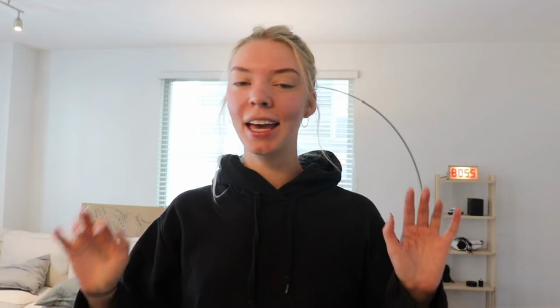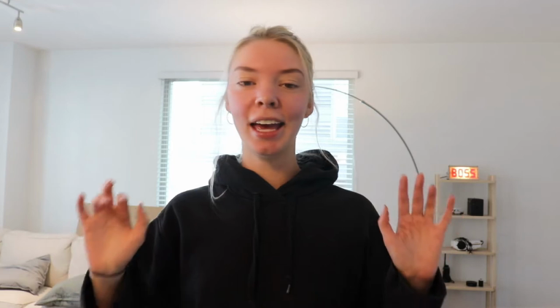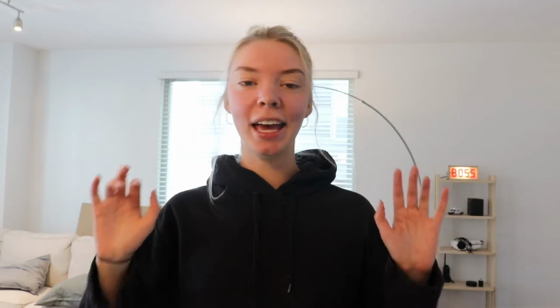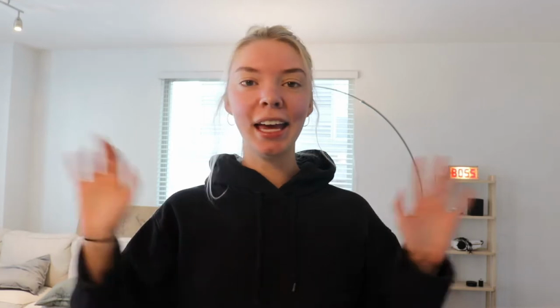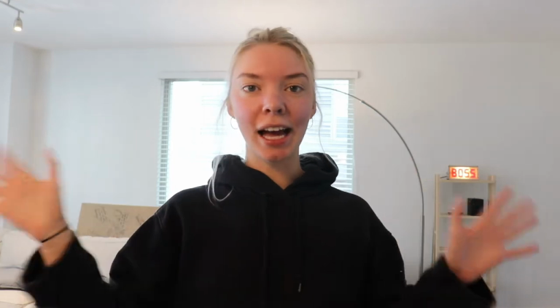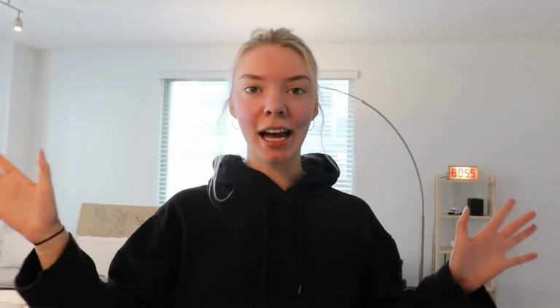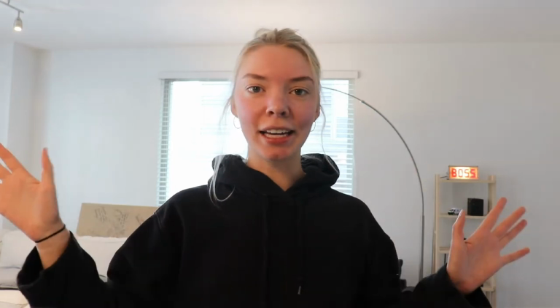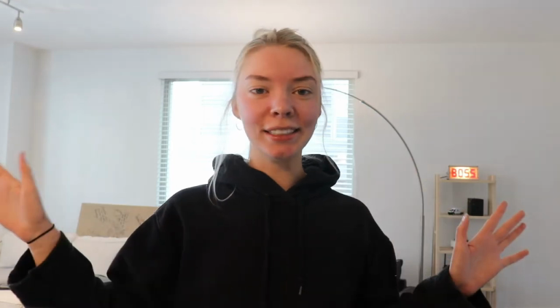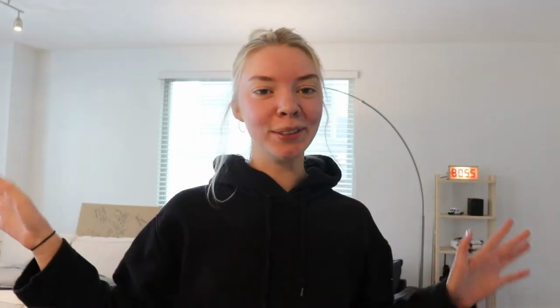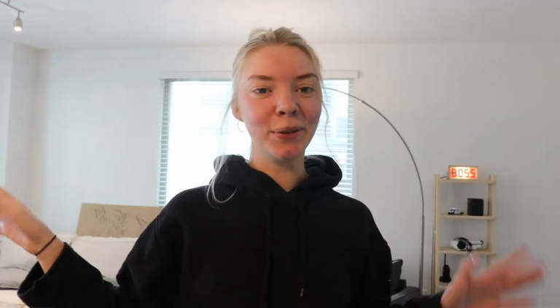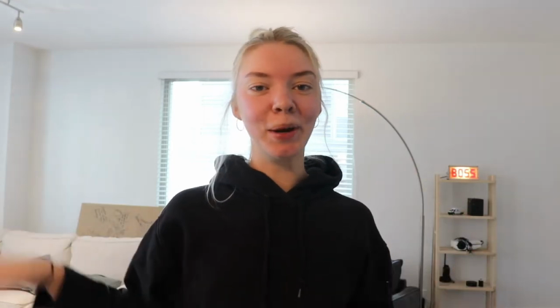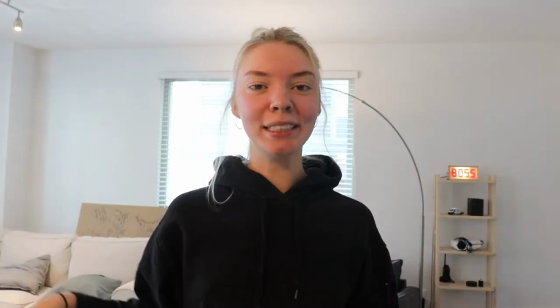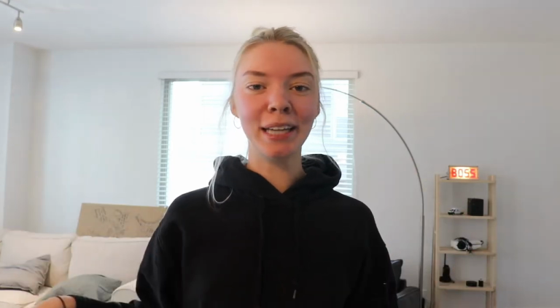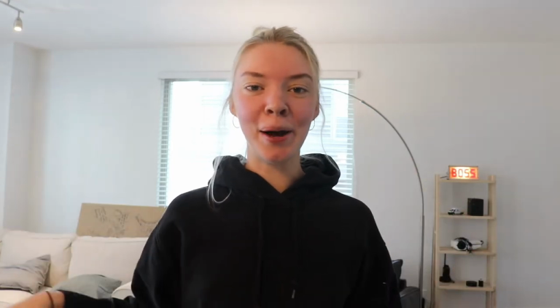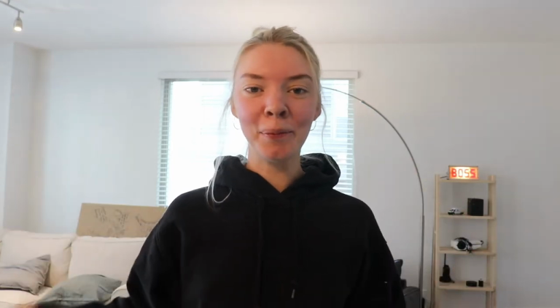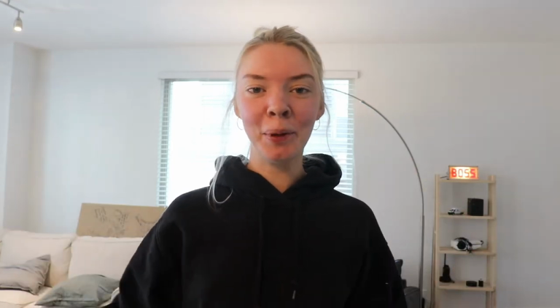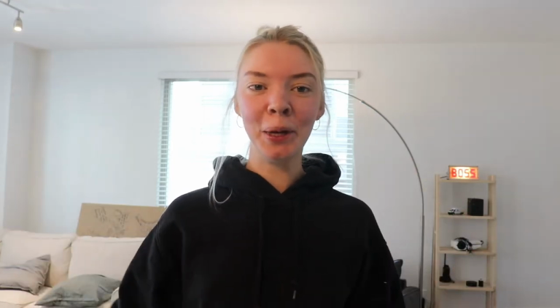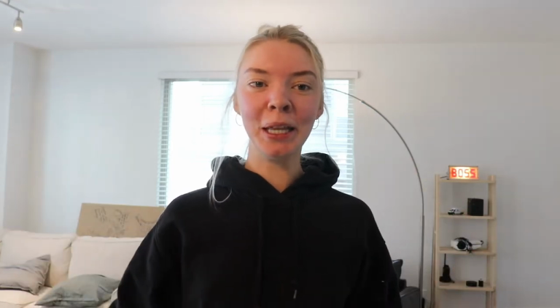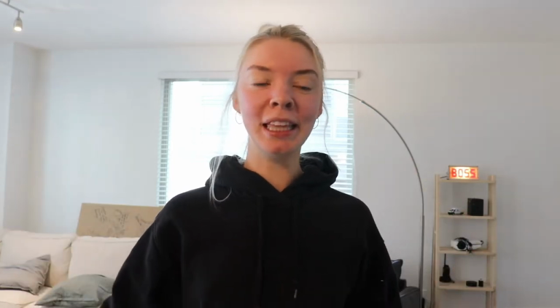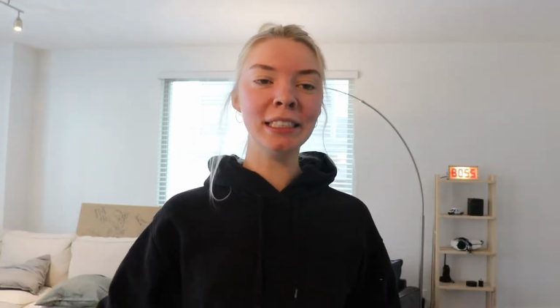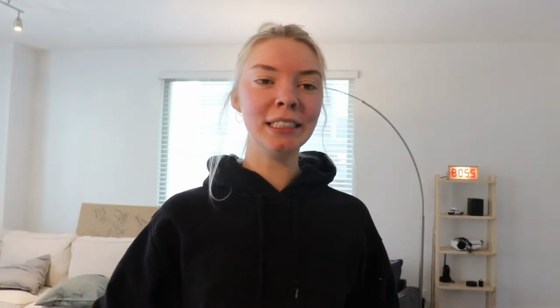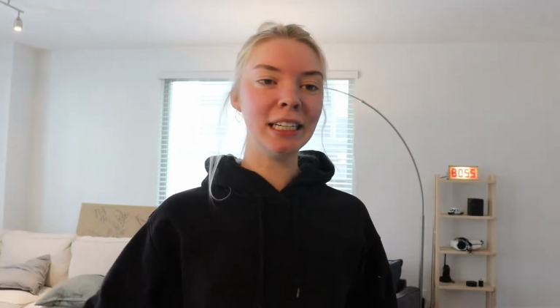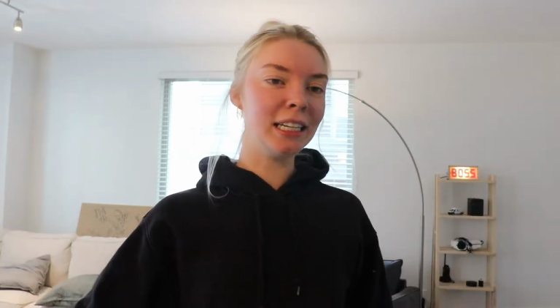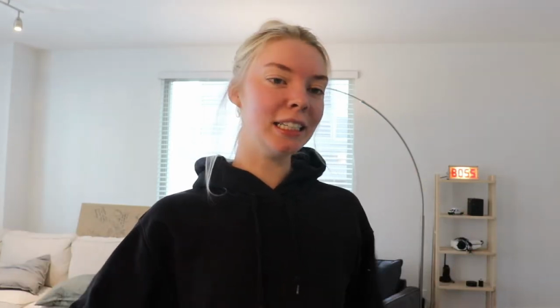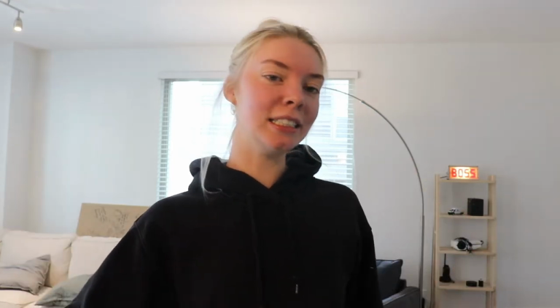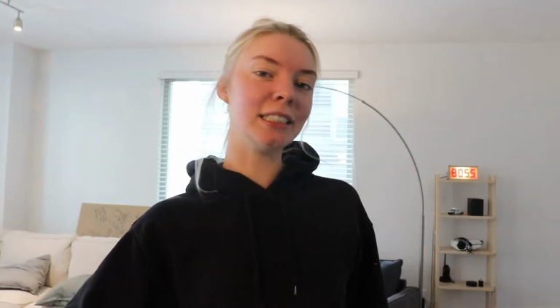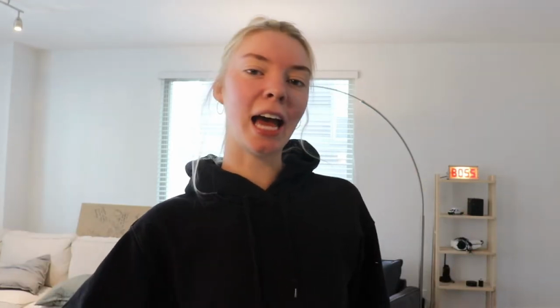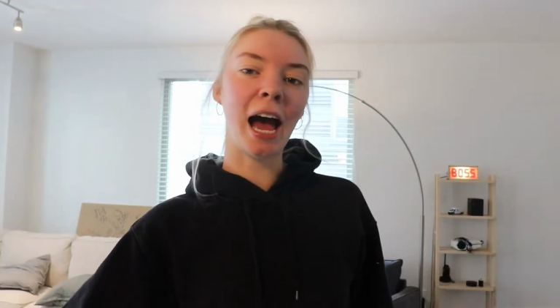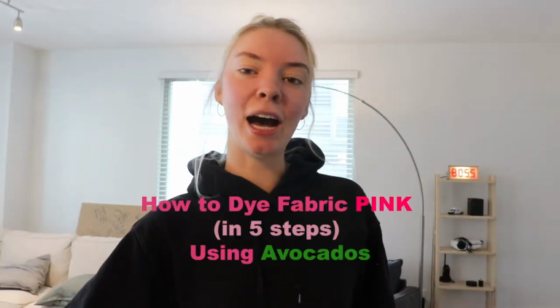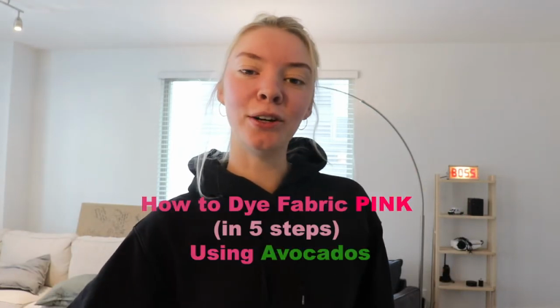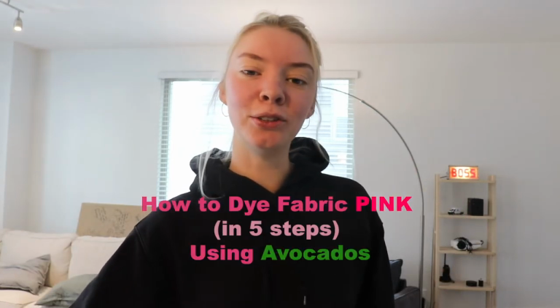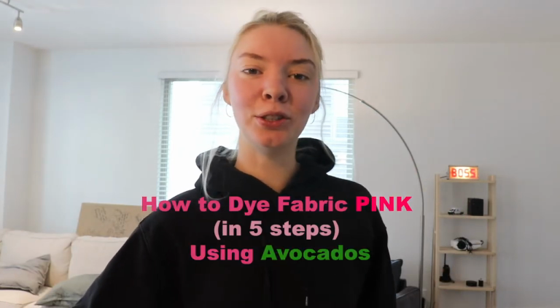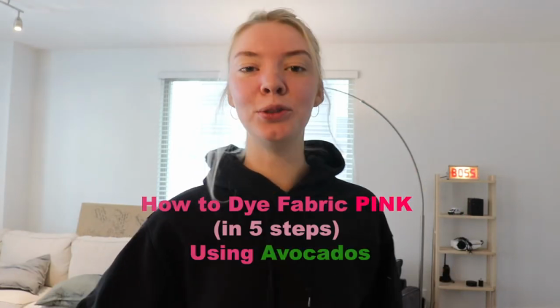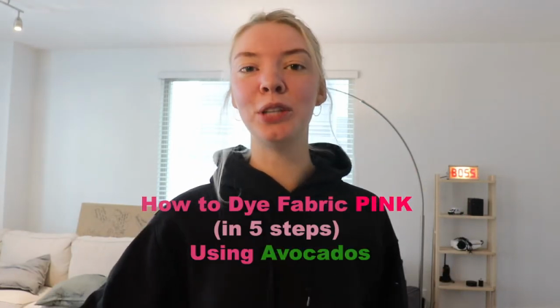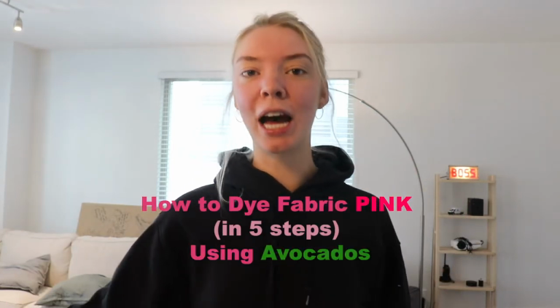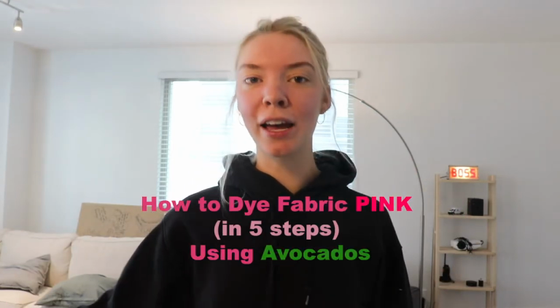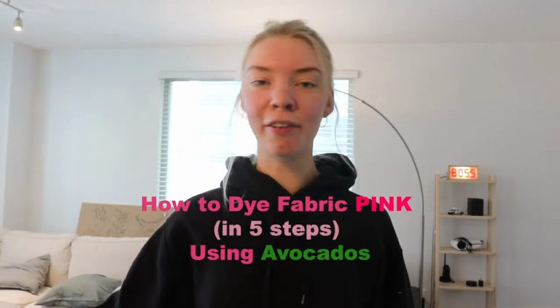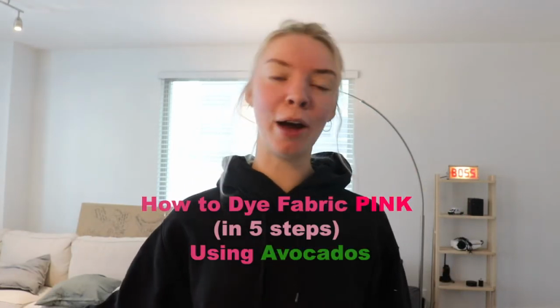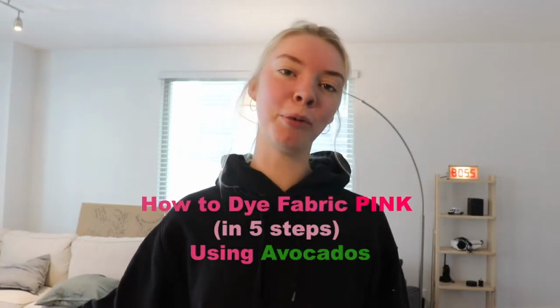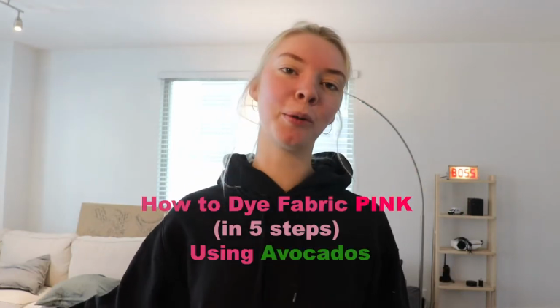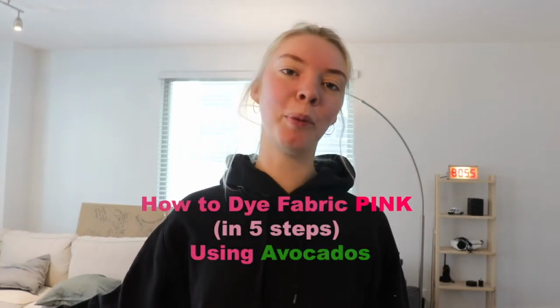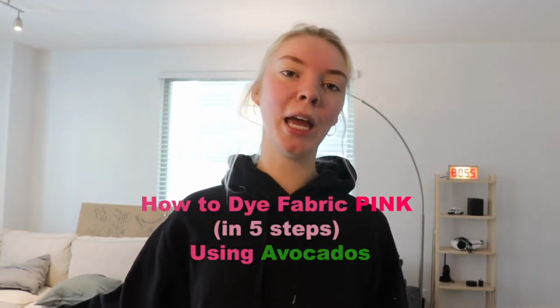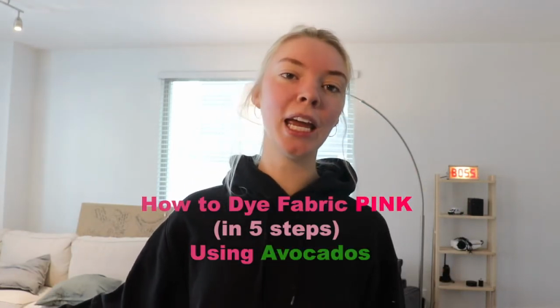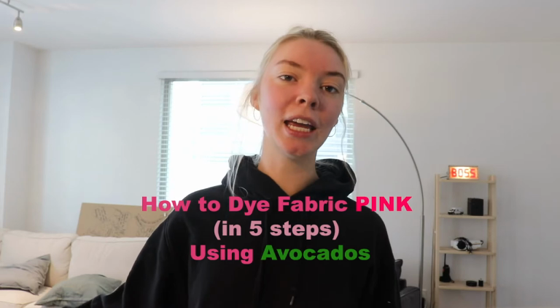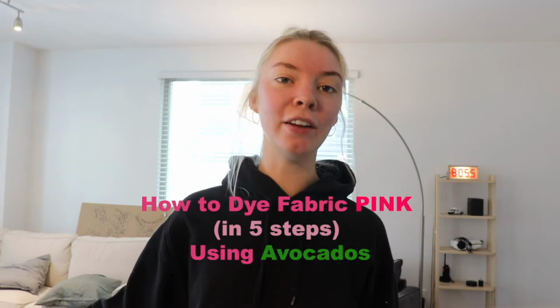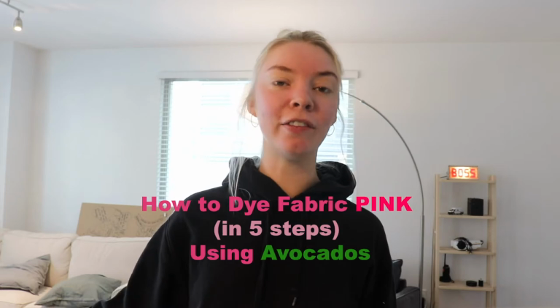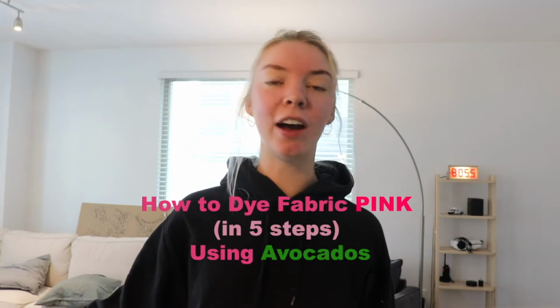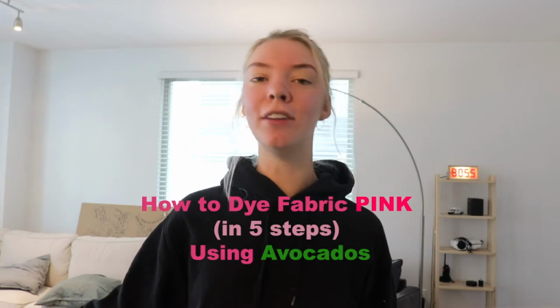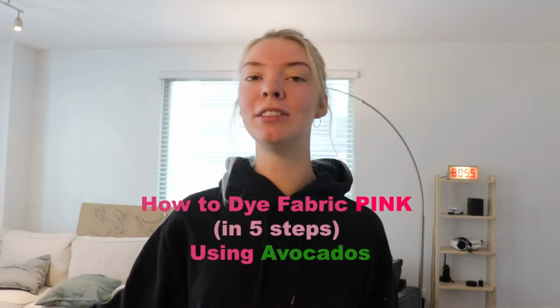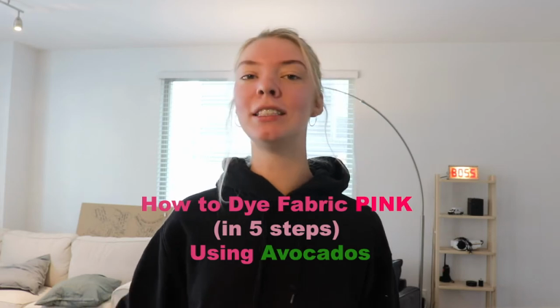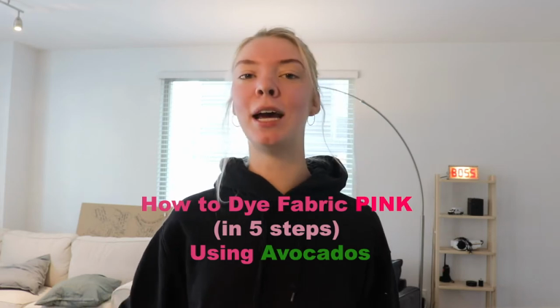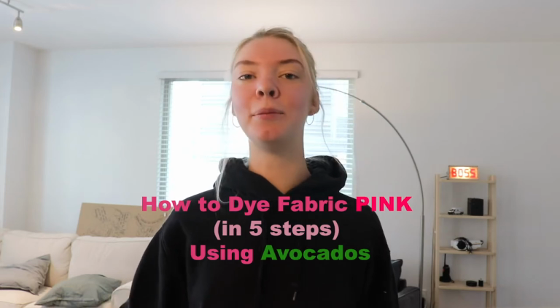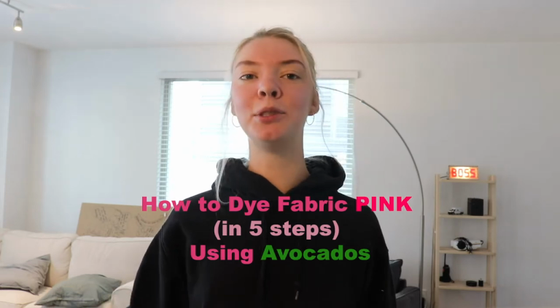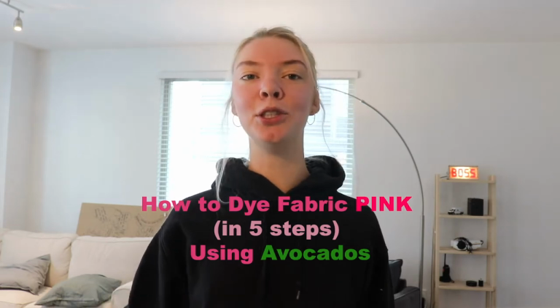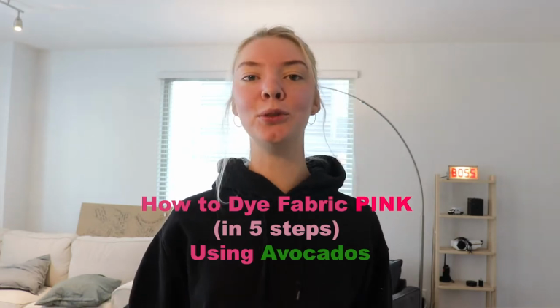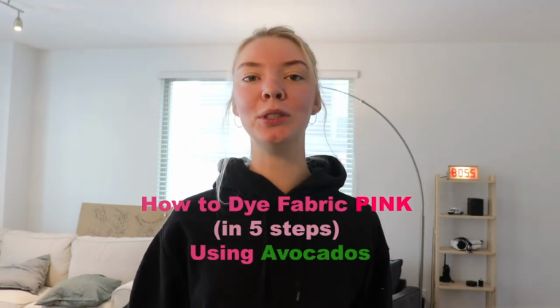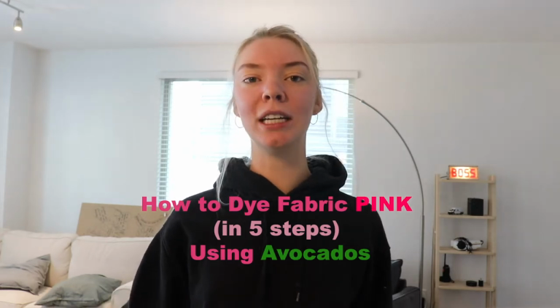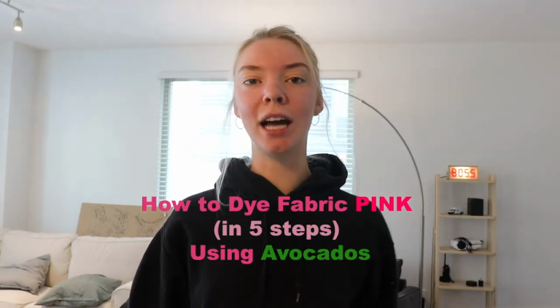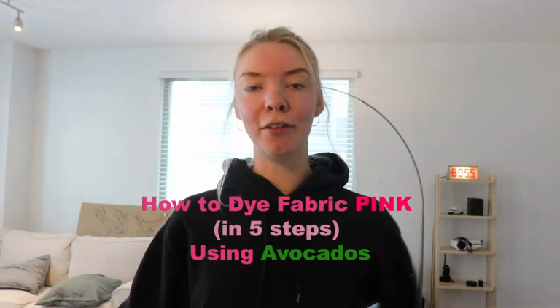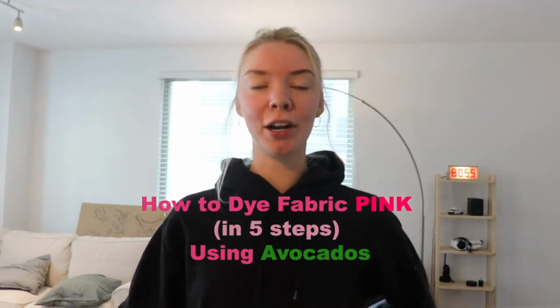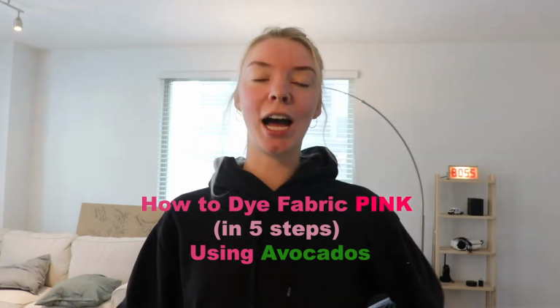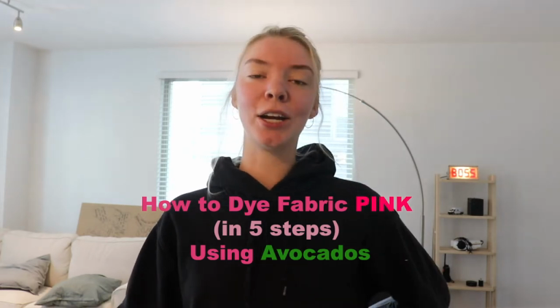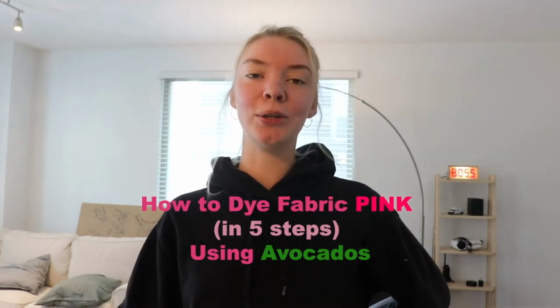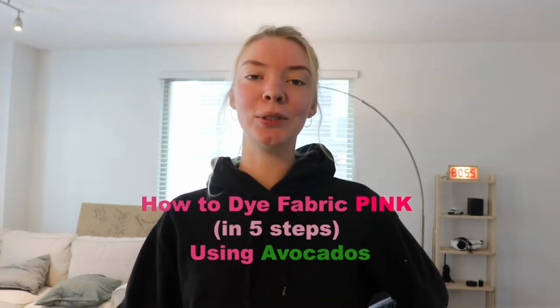Hey guys, what's up? This is how to dye fabric pink in five steps using avocados.